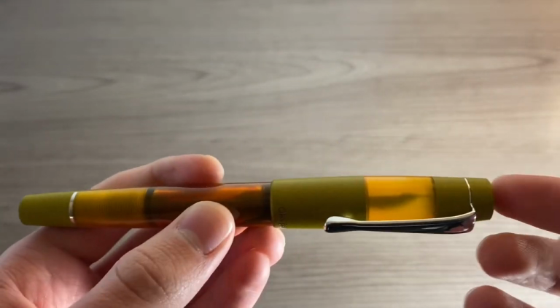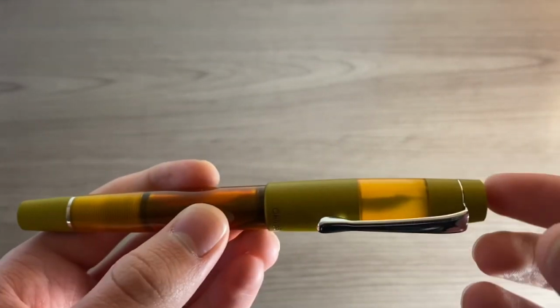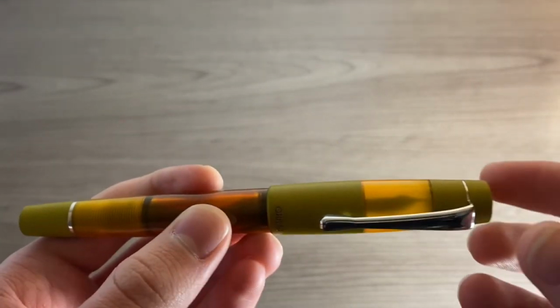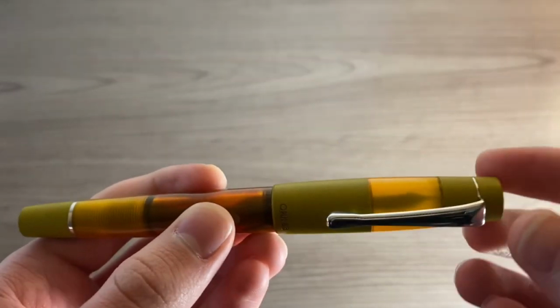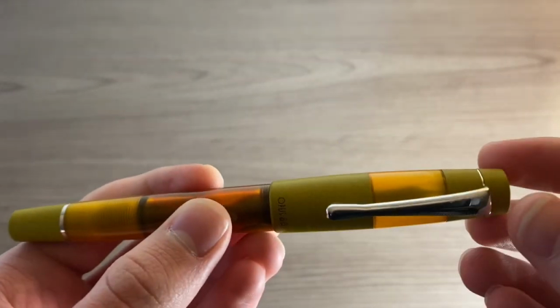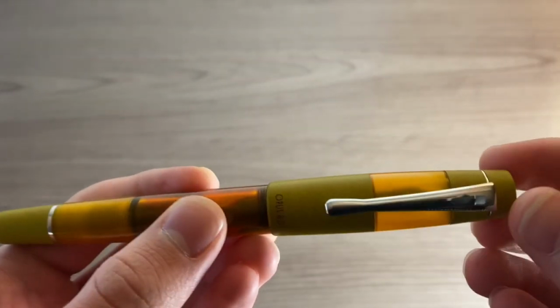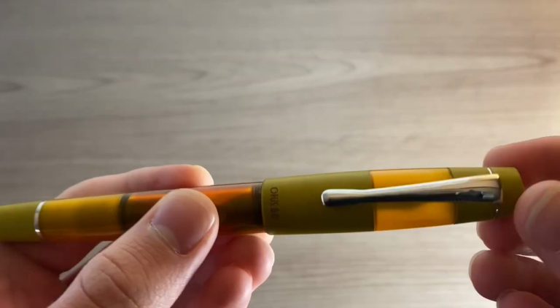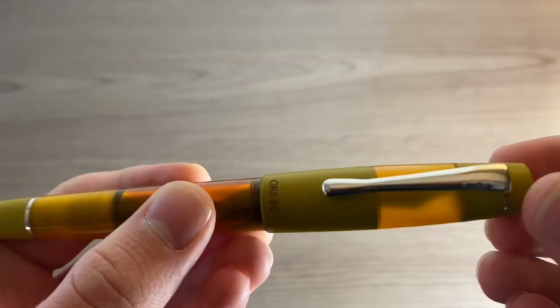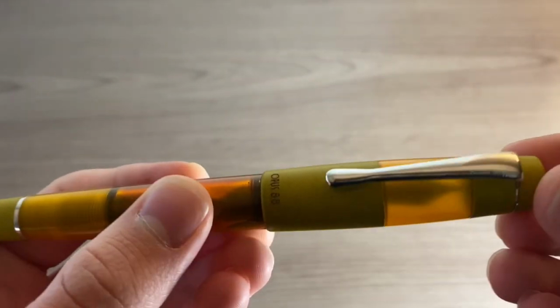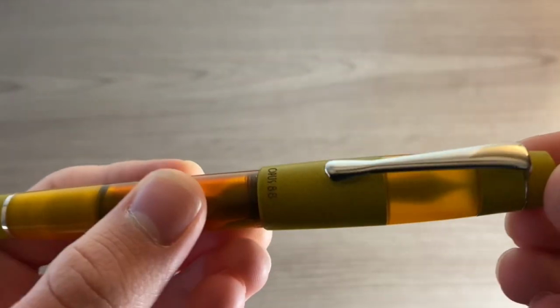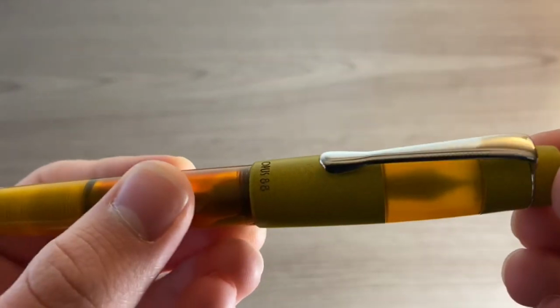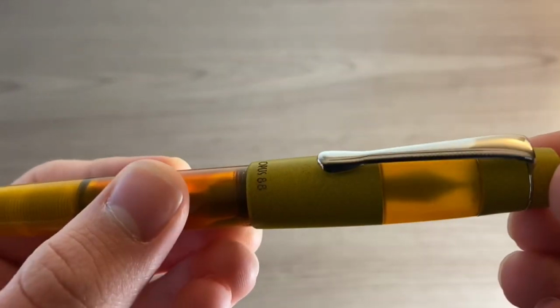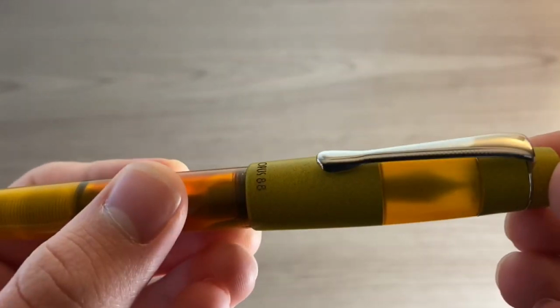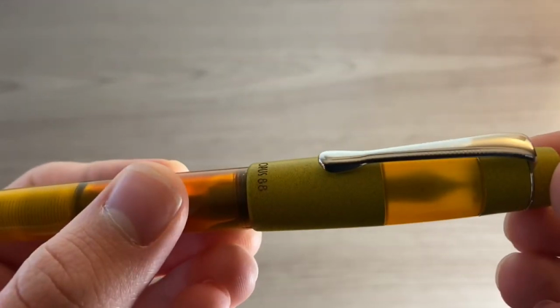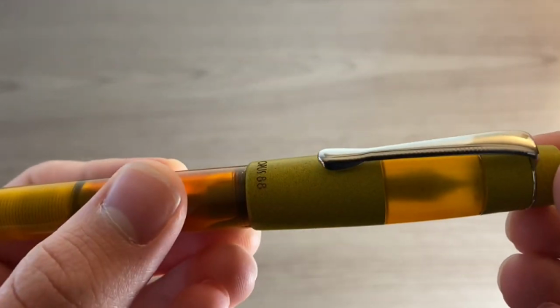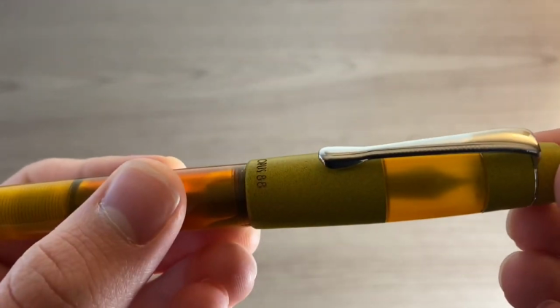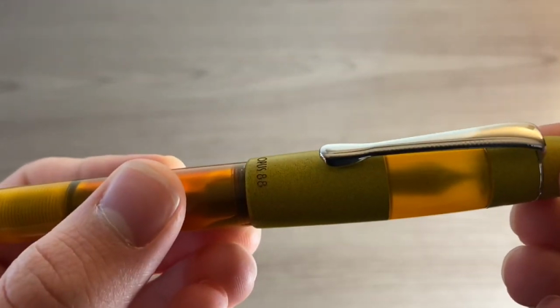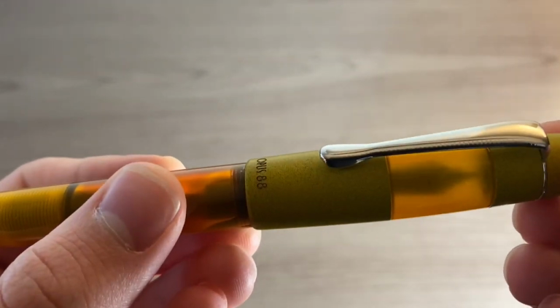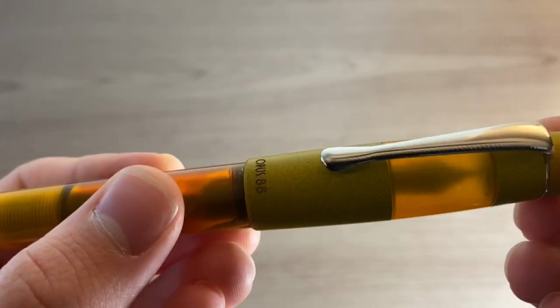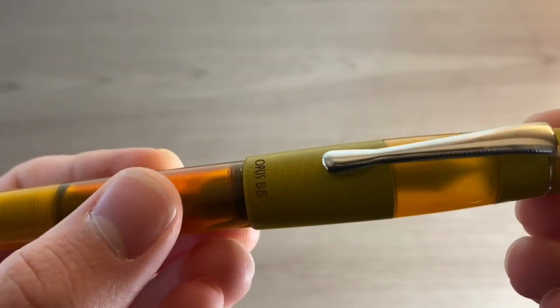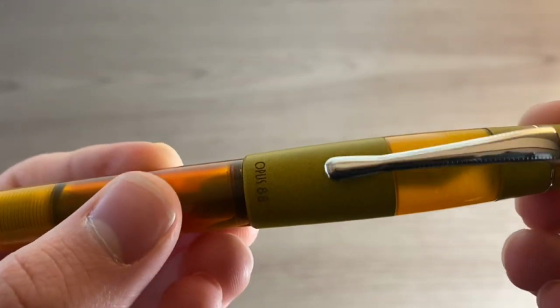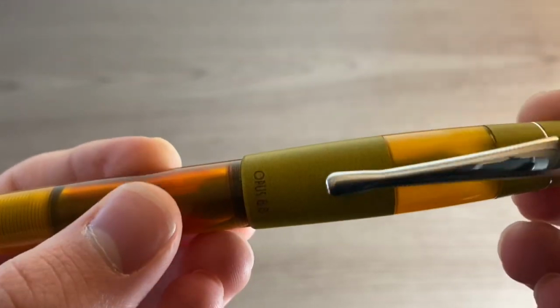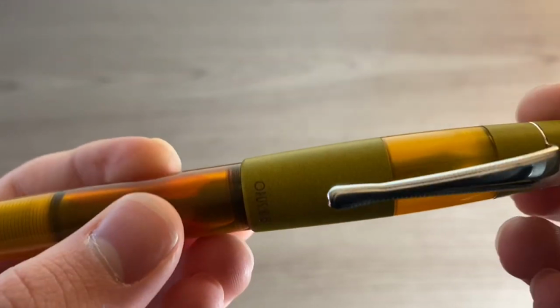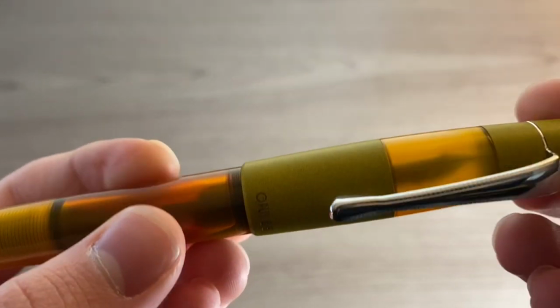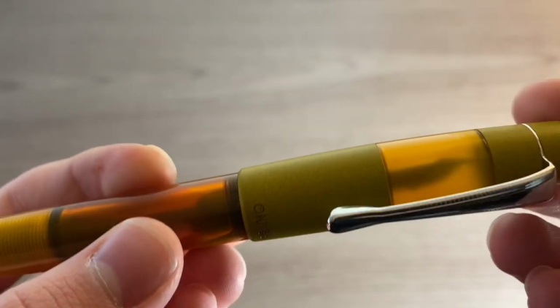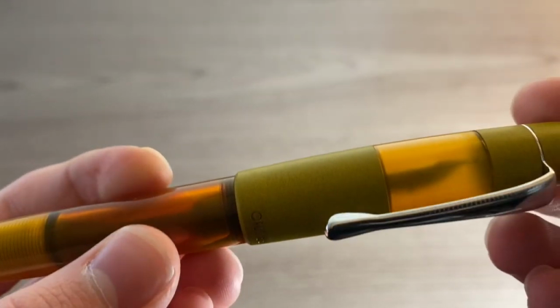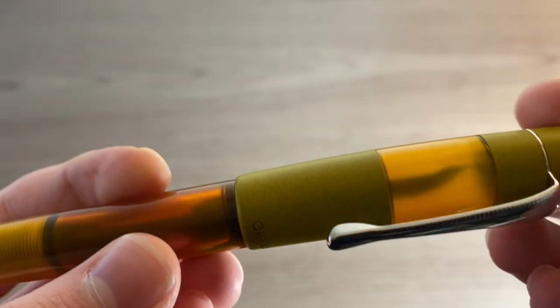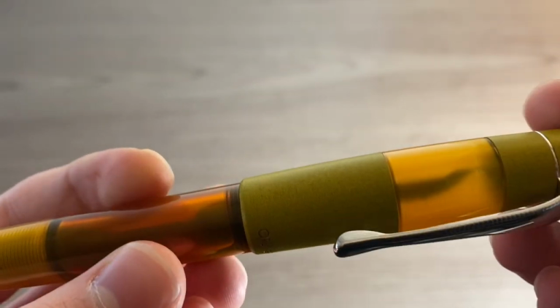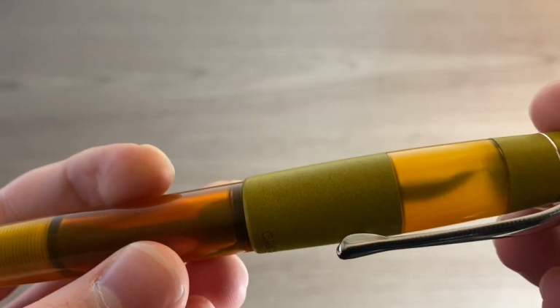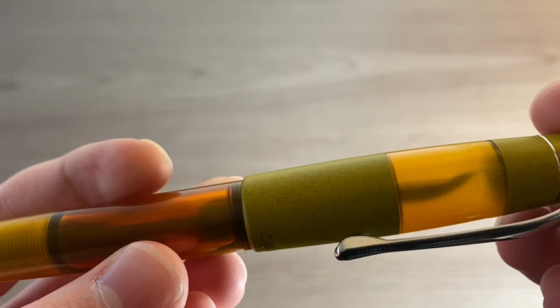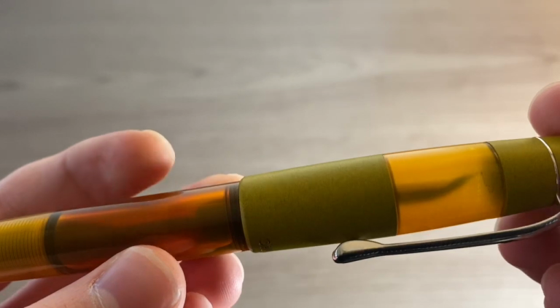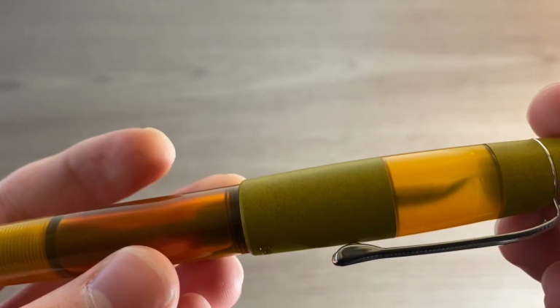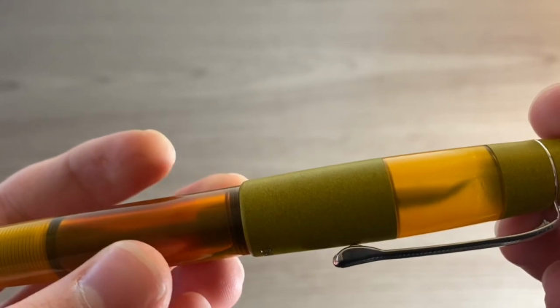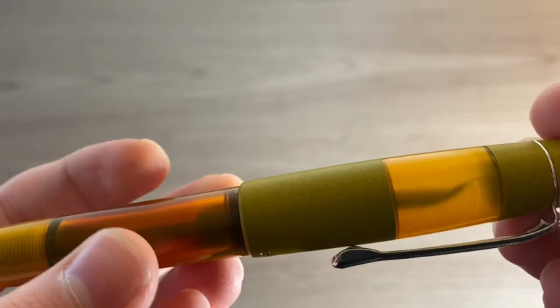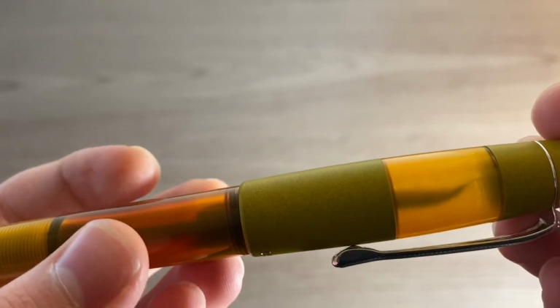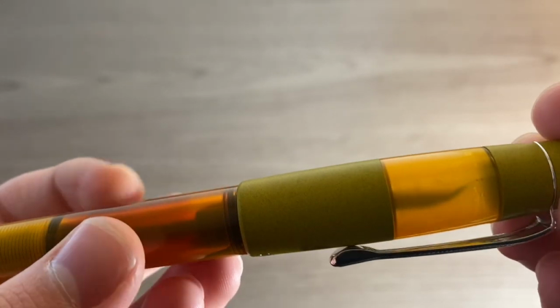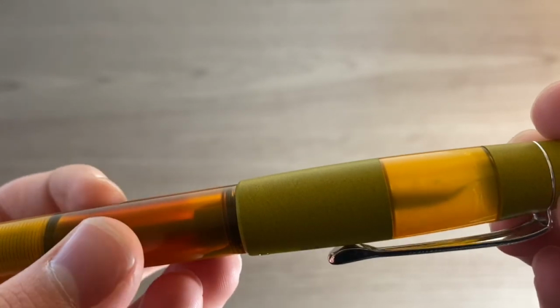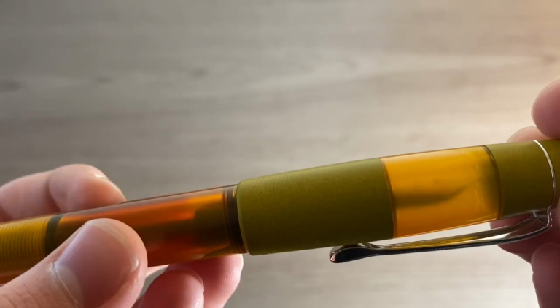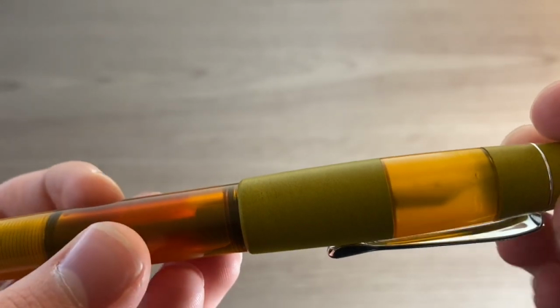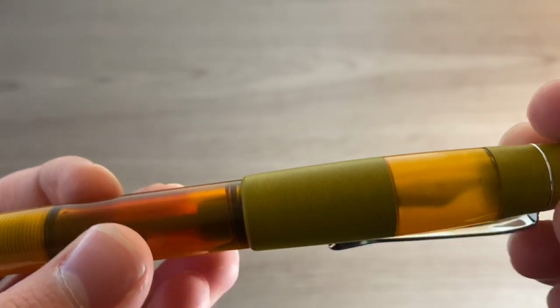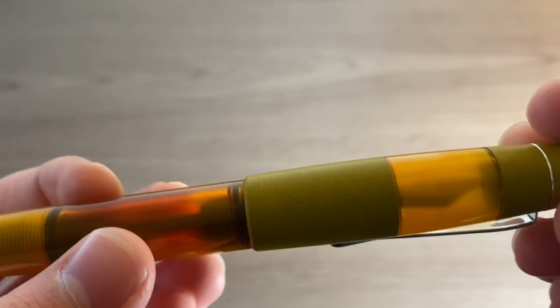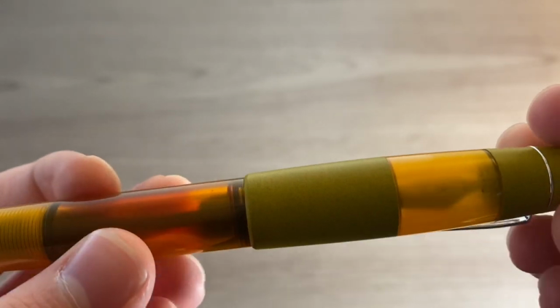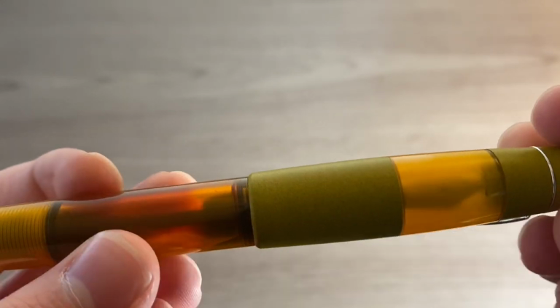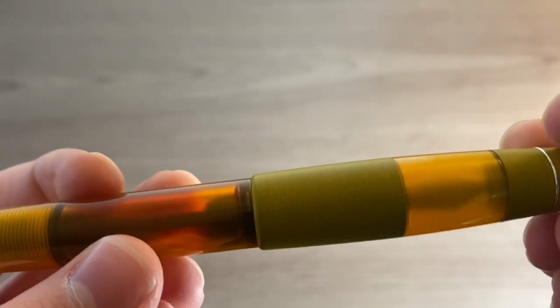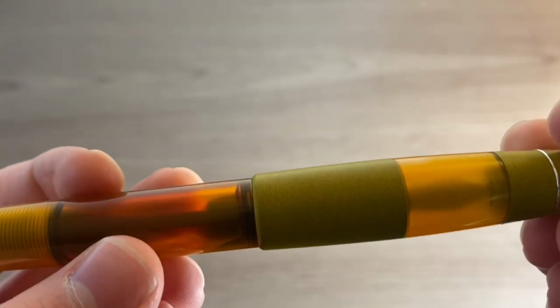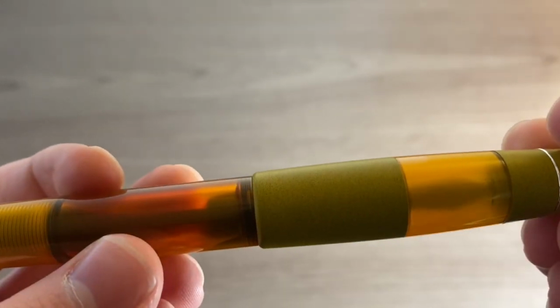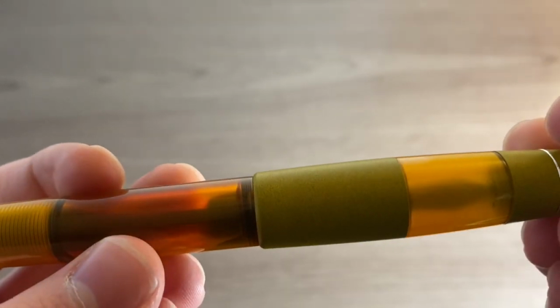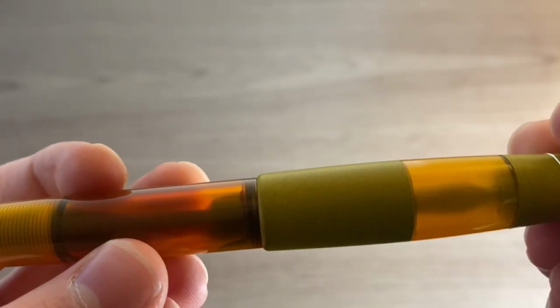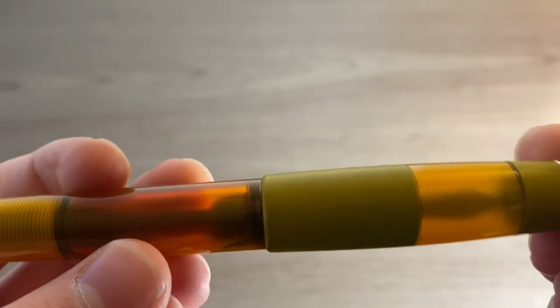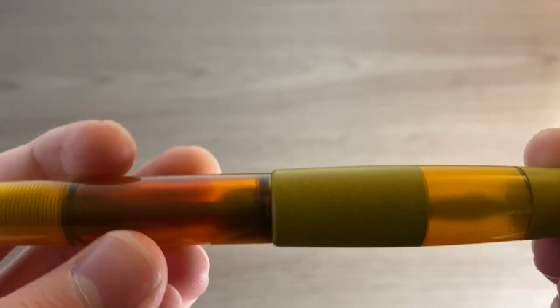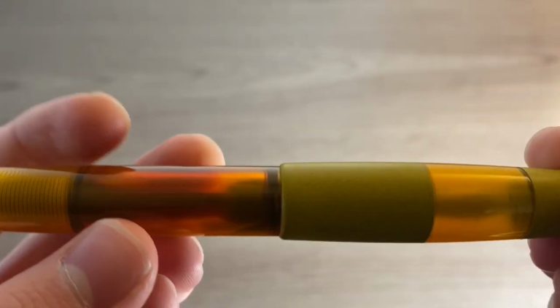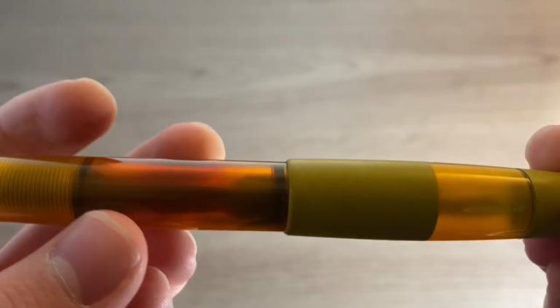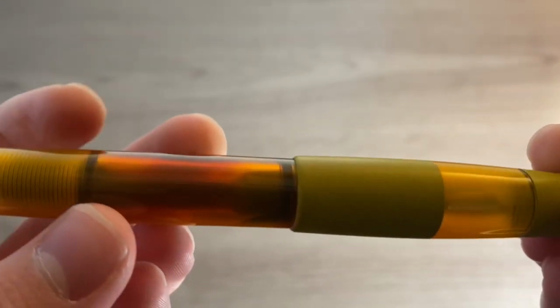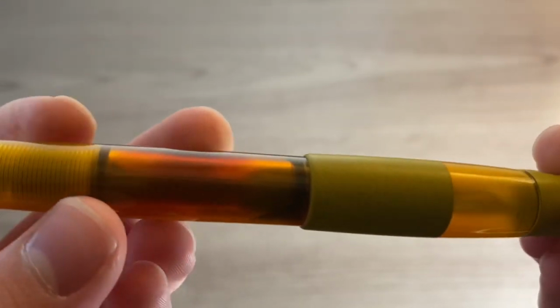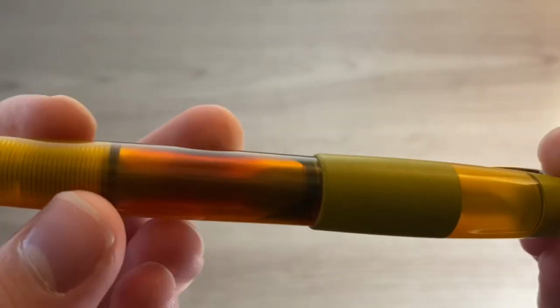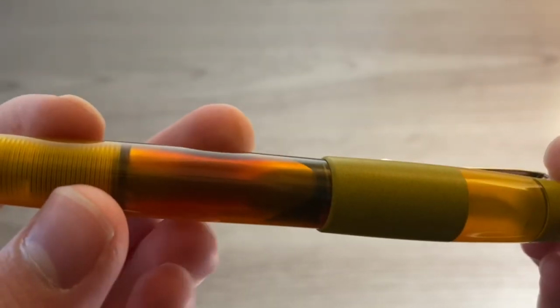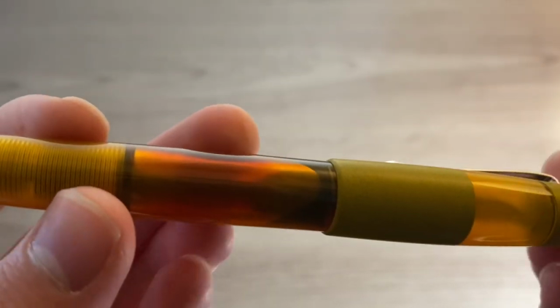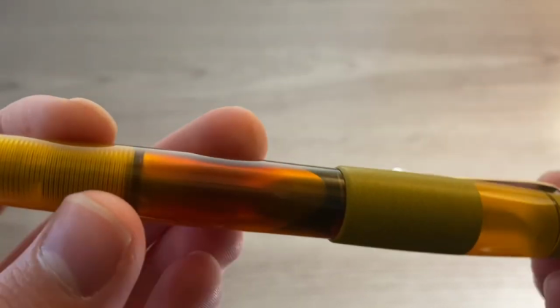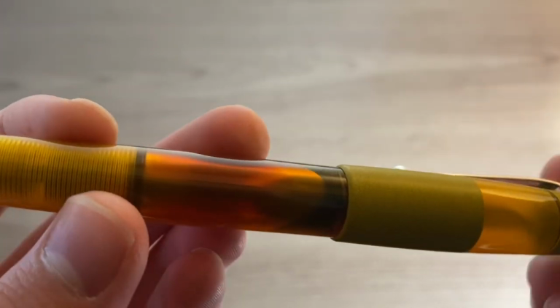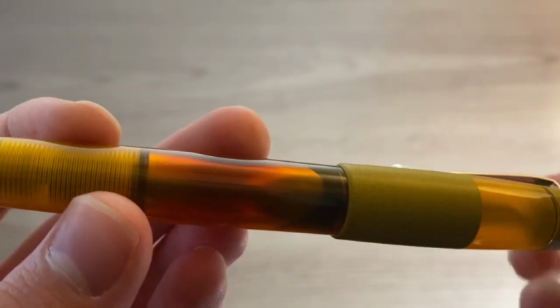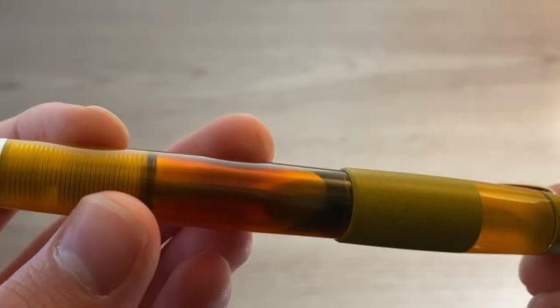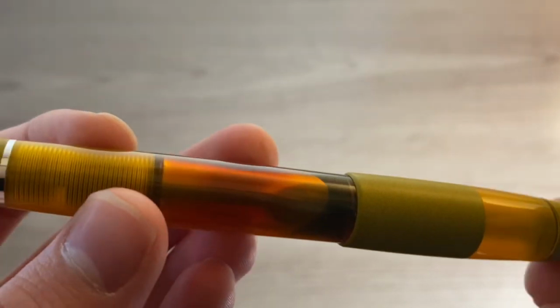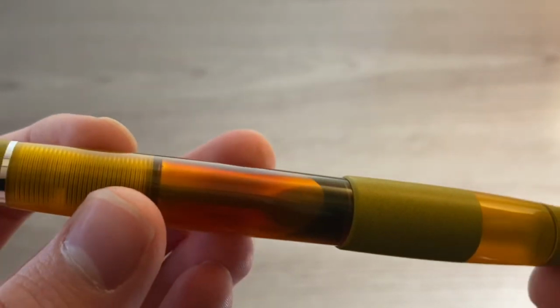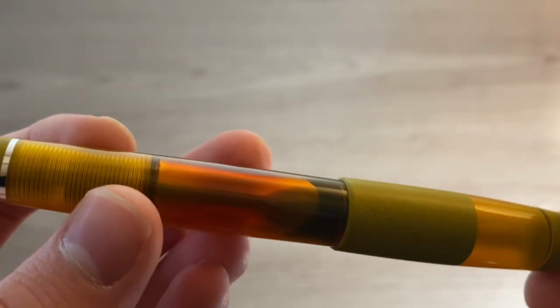The nib sizes come in extra fine, fine, medium, and broad. The one I have right here is fine.